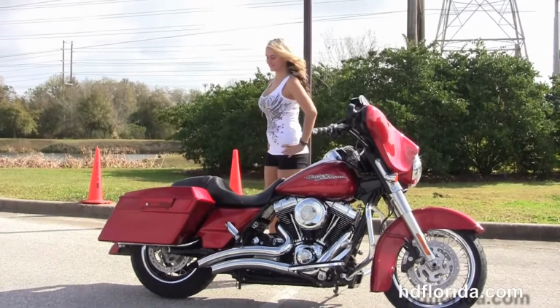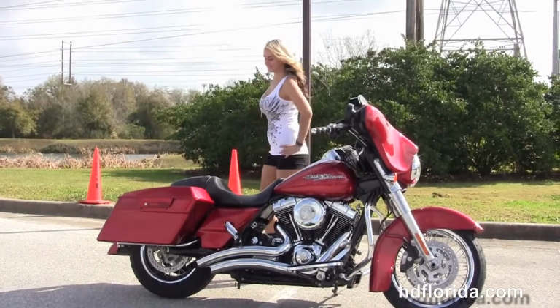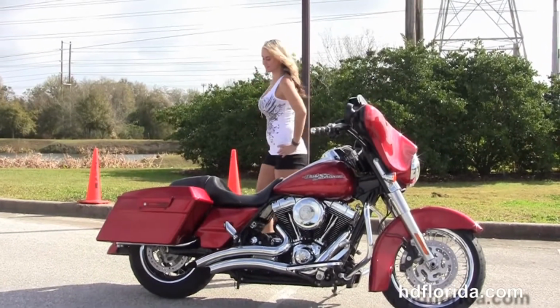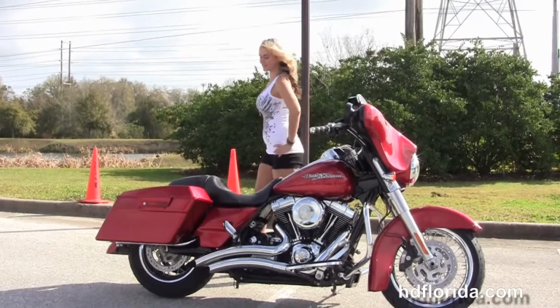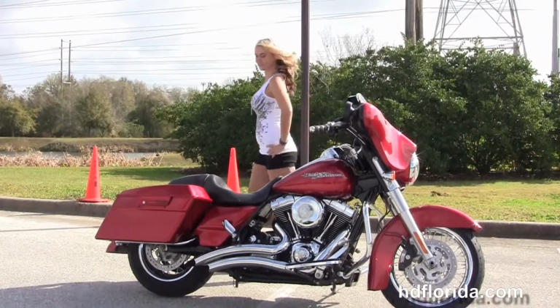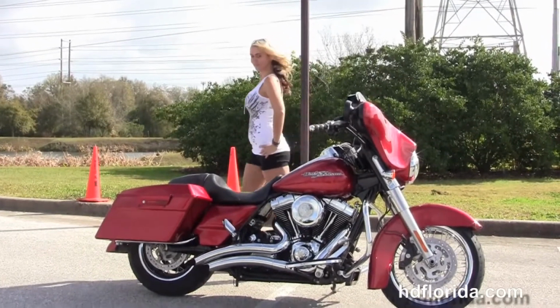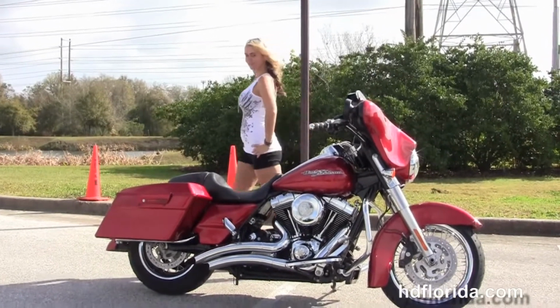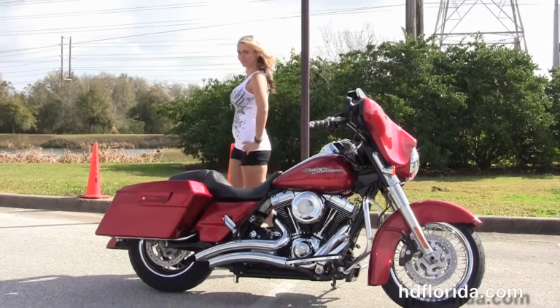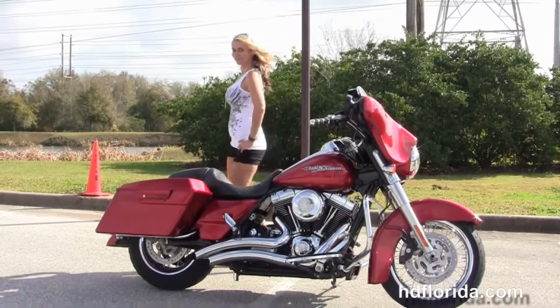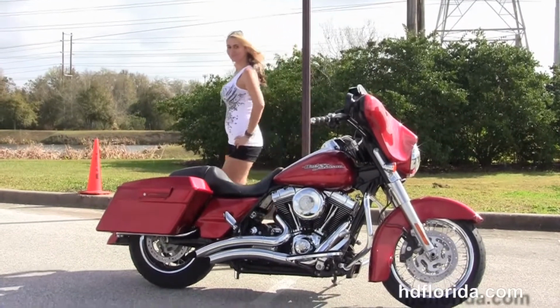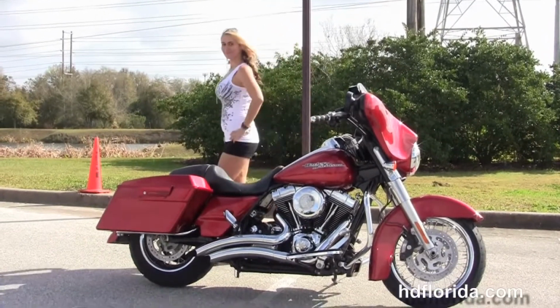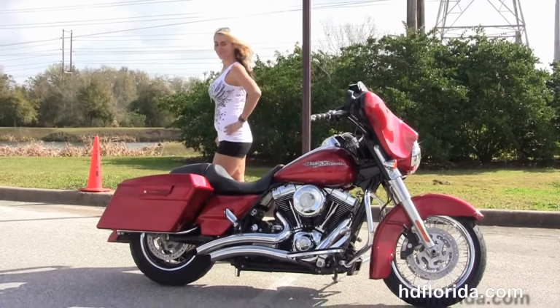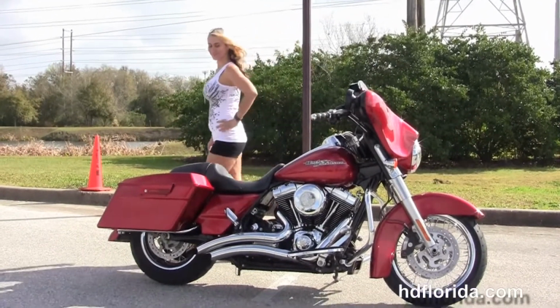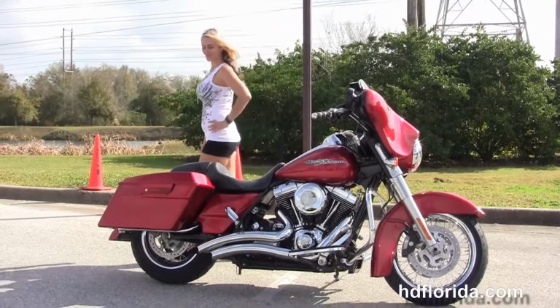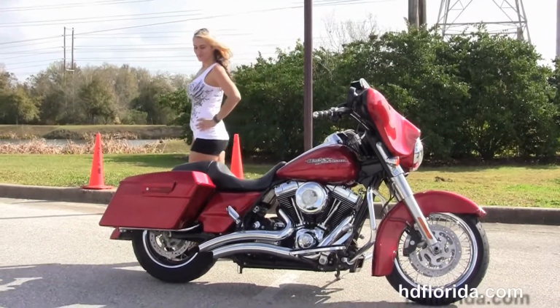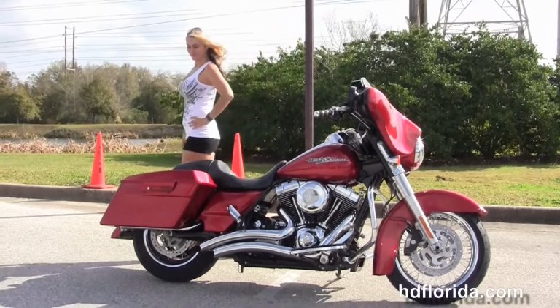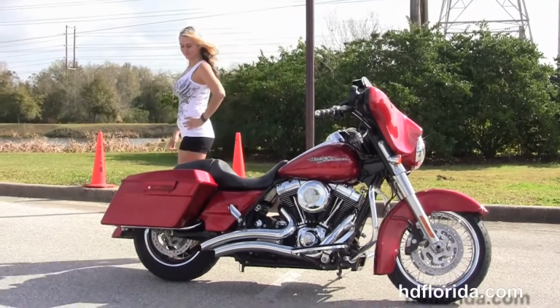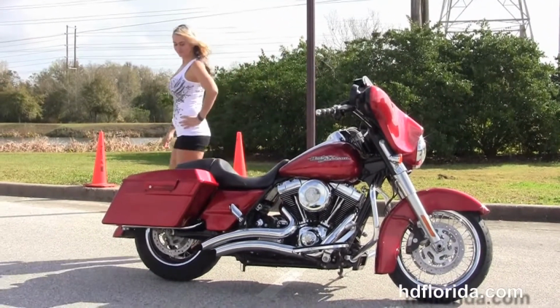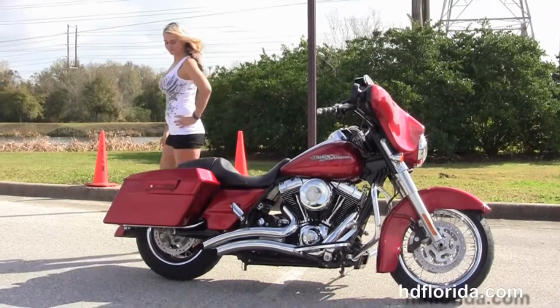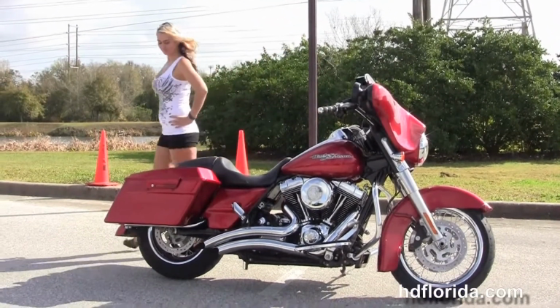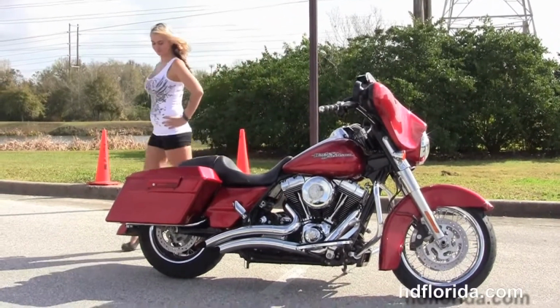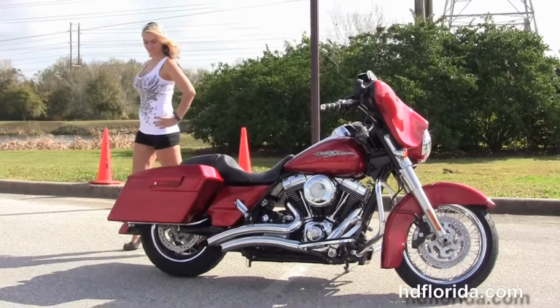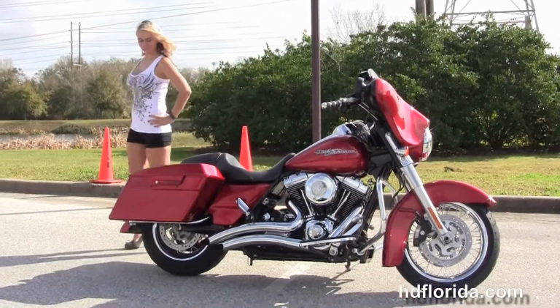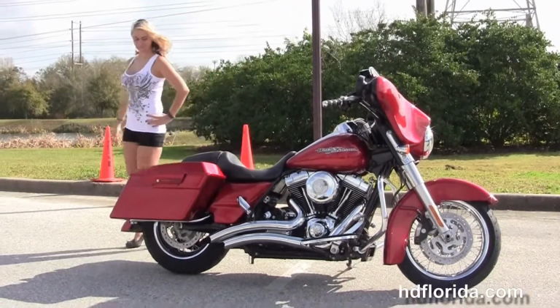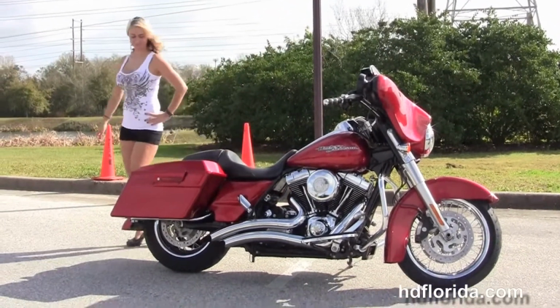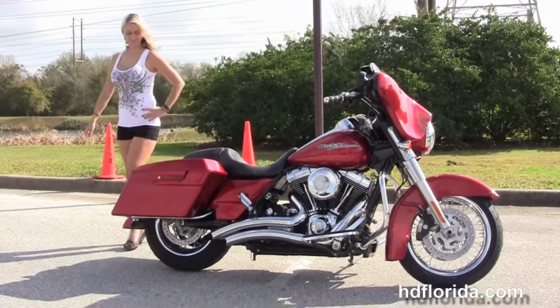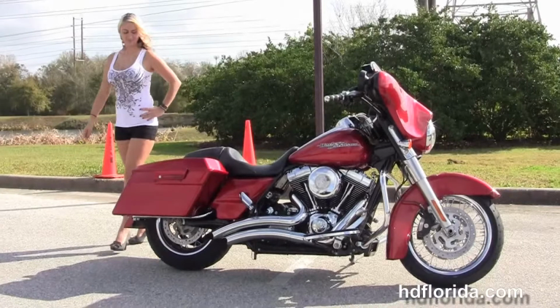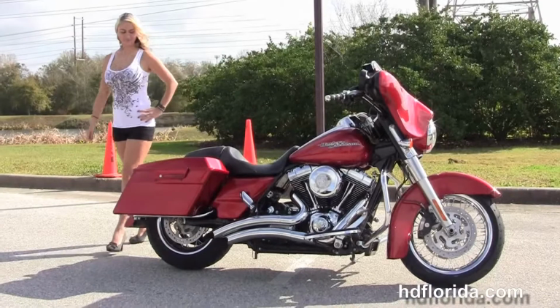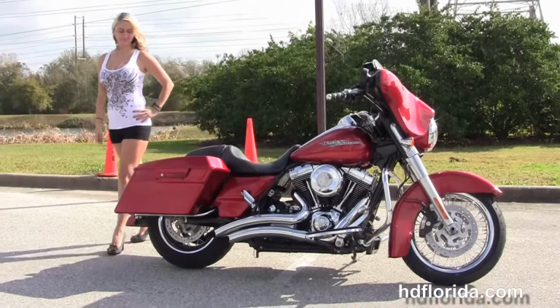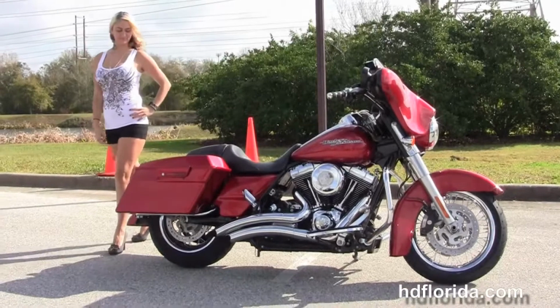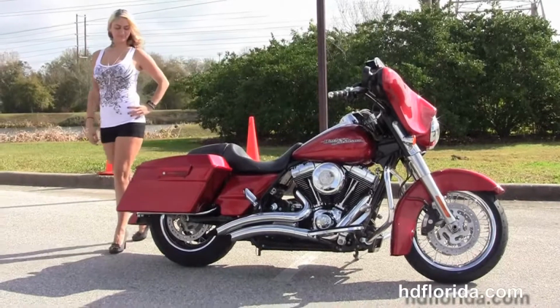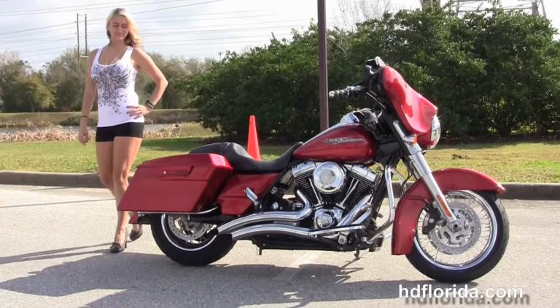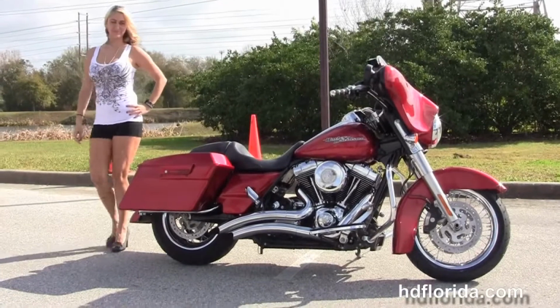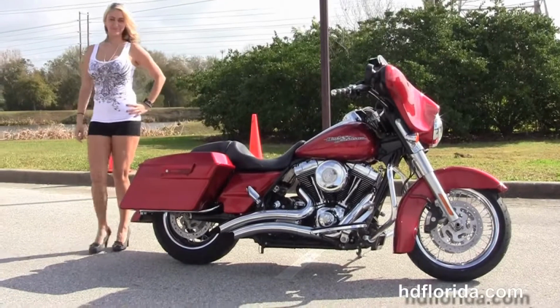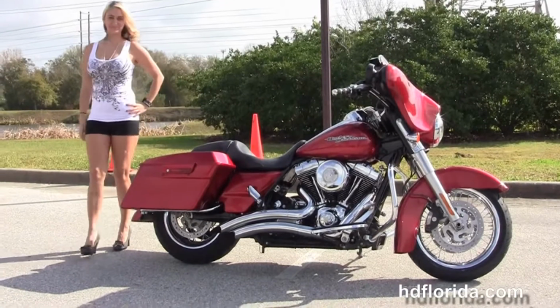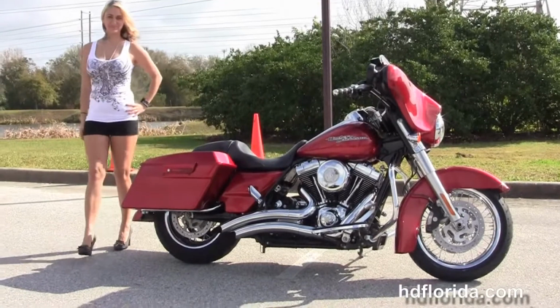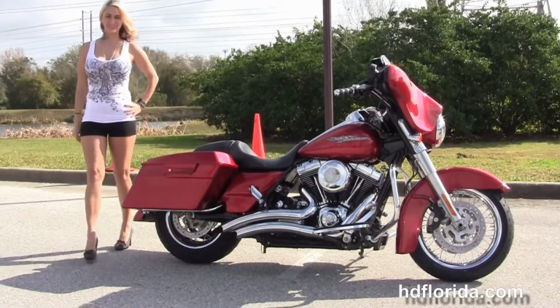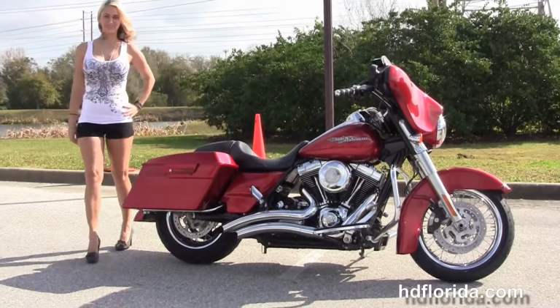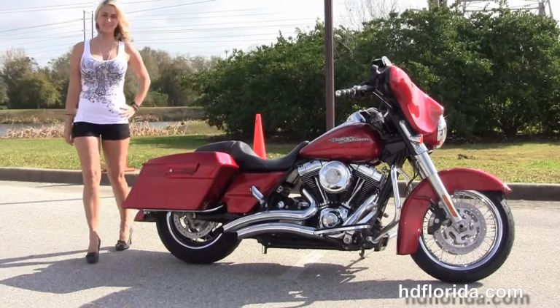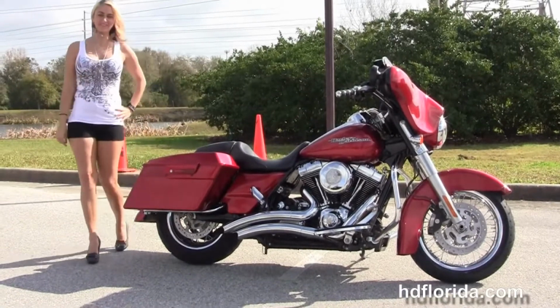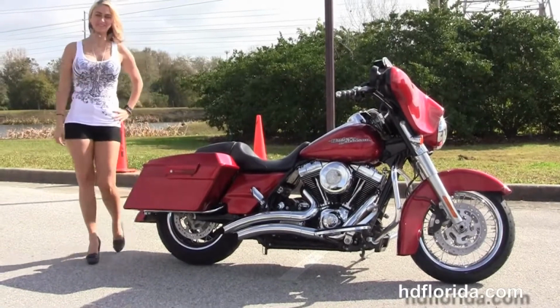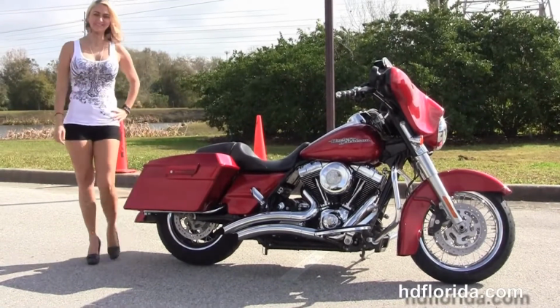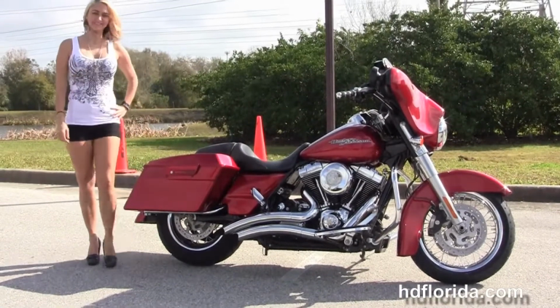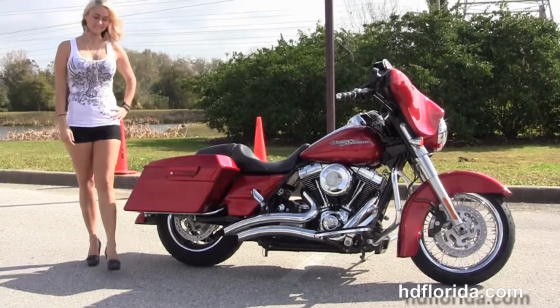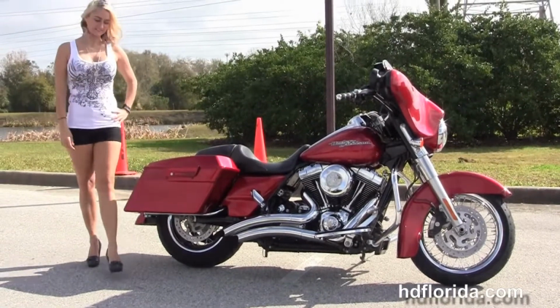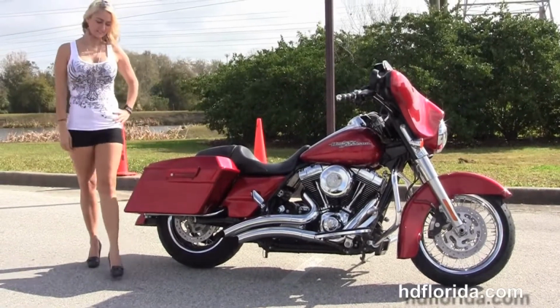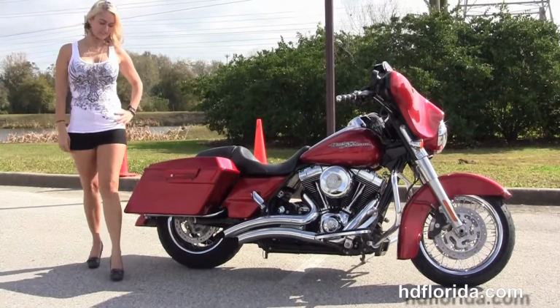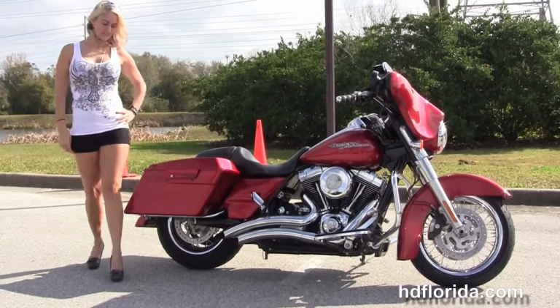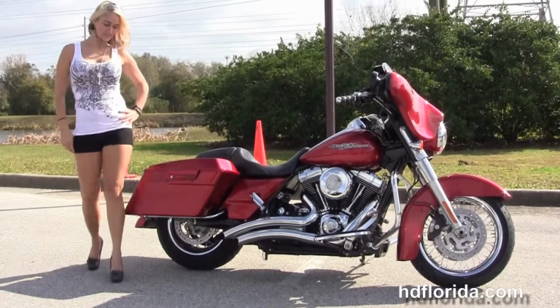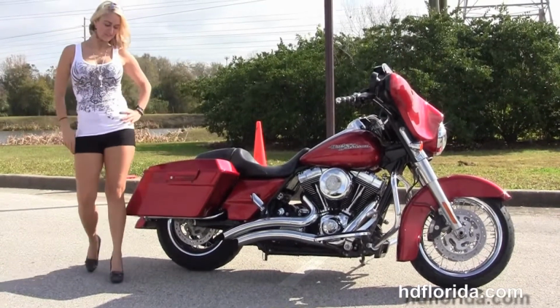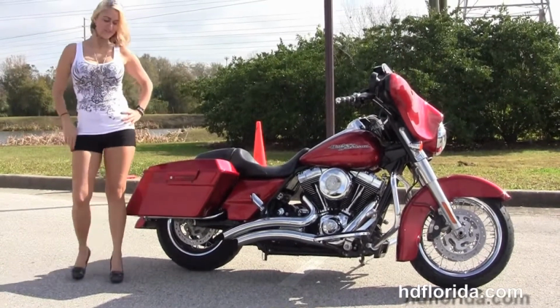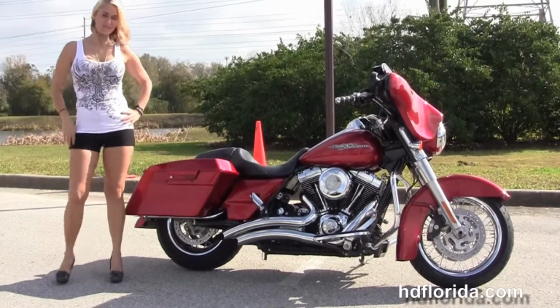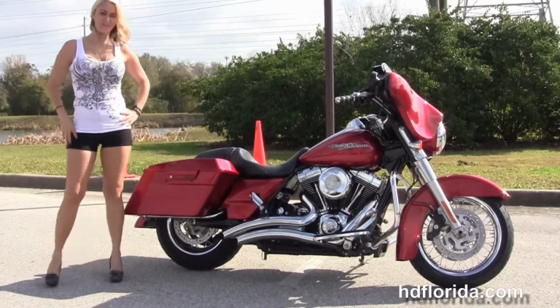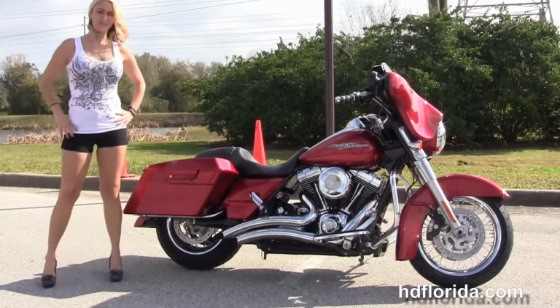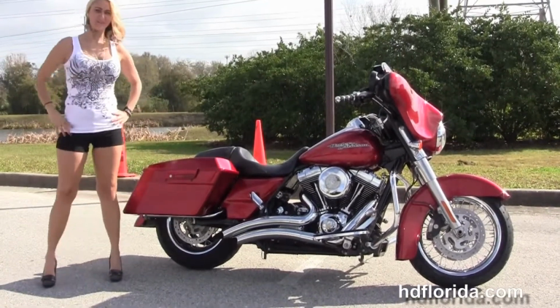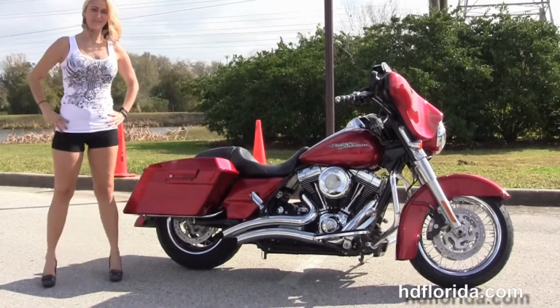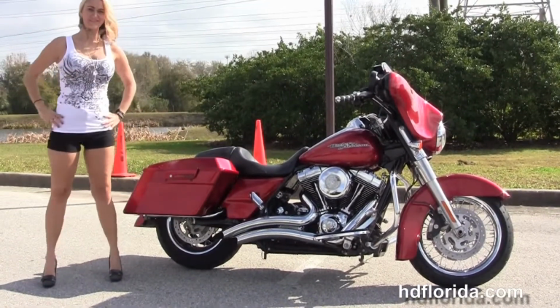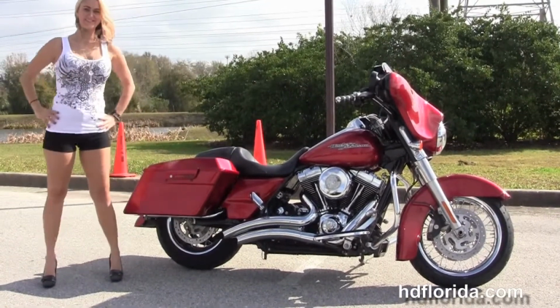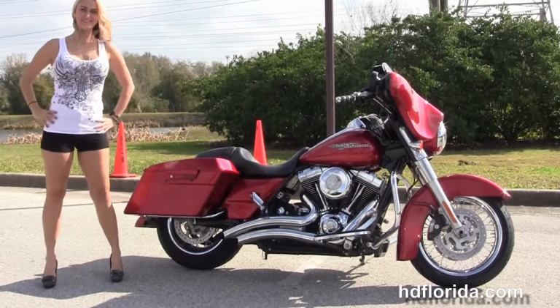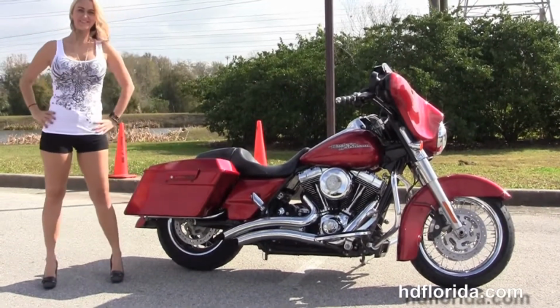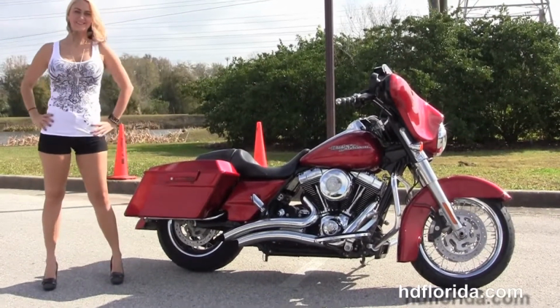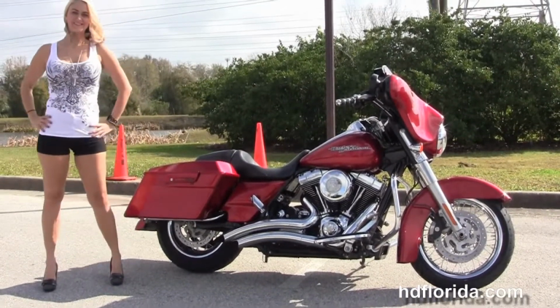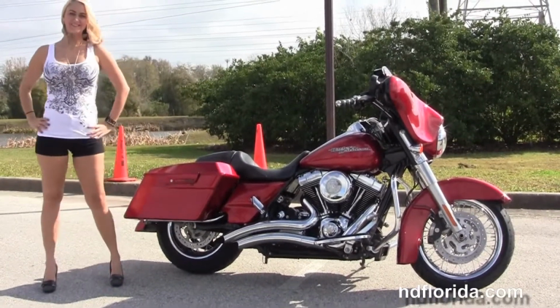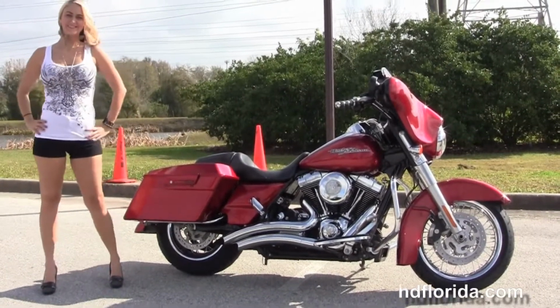We're rated number one in customer service, with over 1,200 new and previously enjoyed motorcycles for you to choose from, and we ship used bikes anywhere in the world.